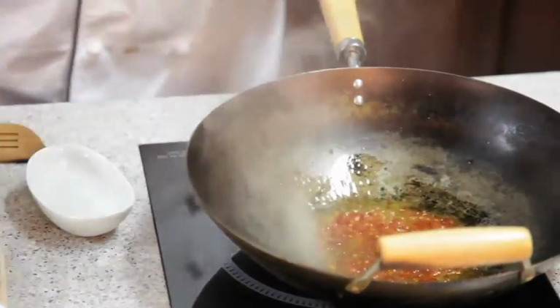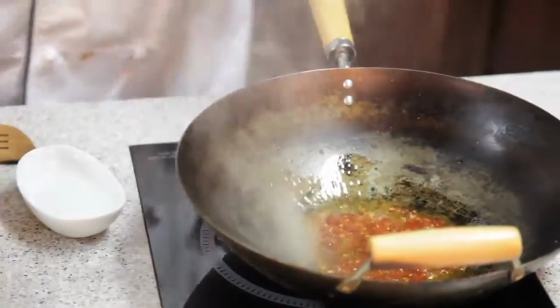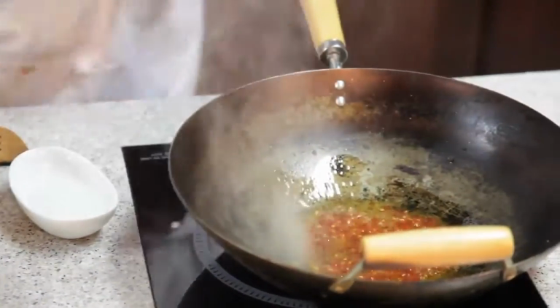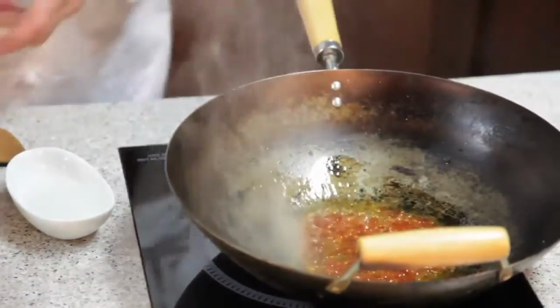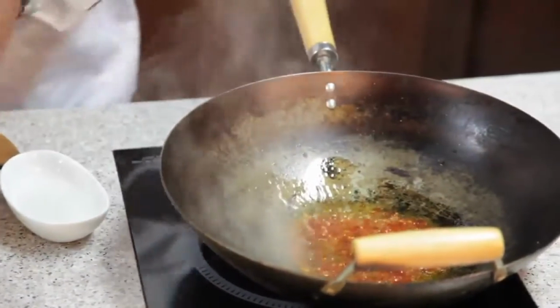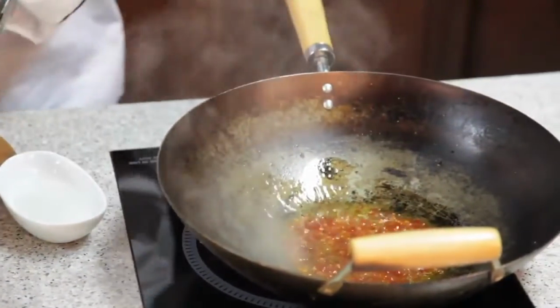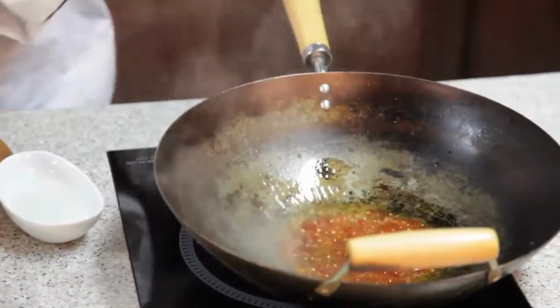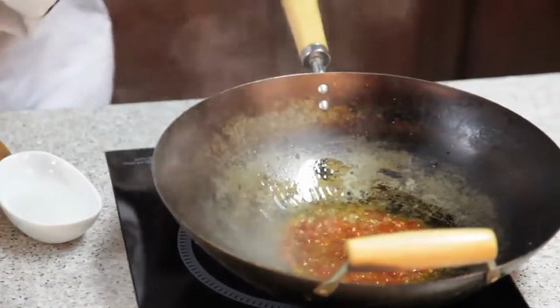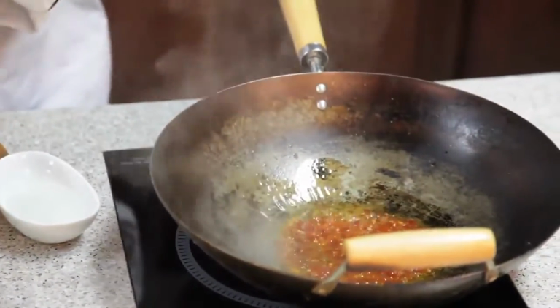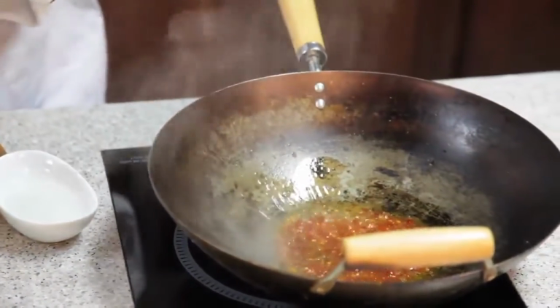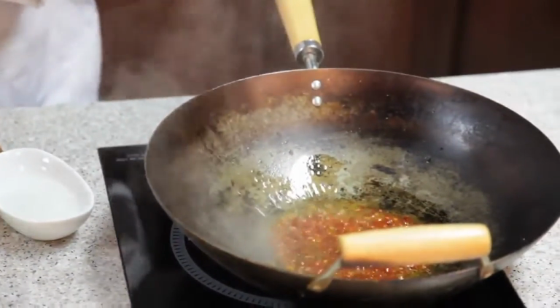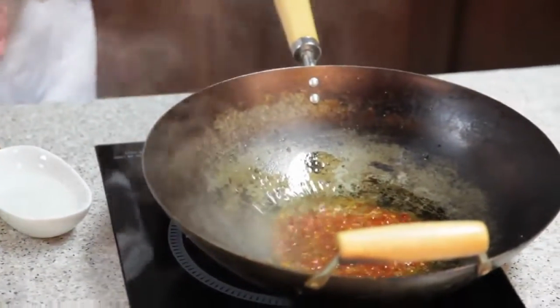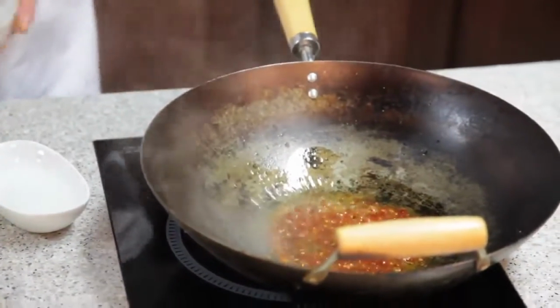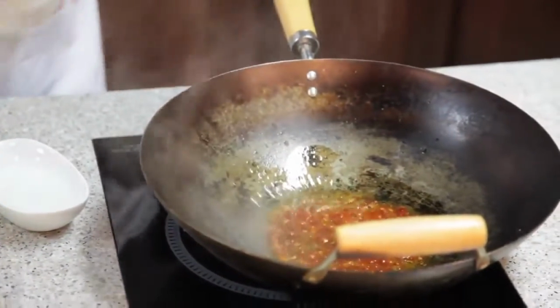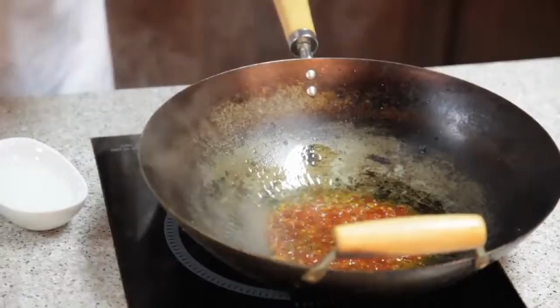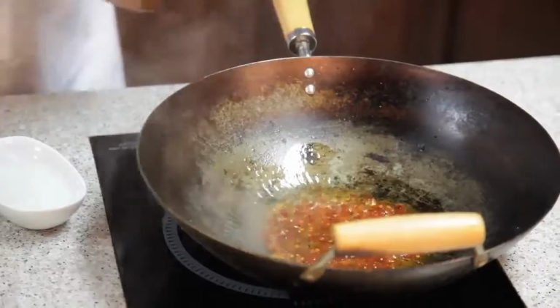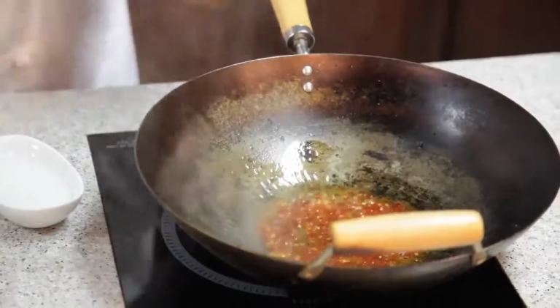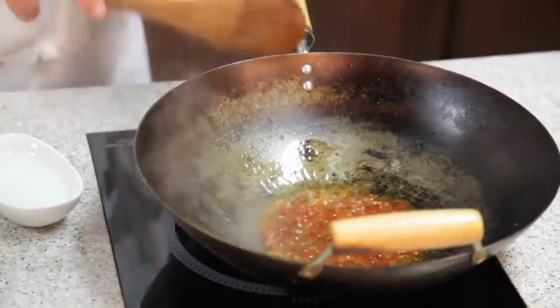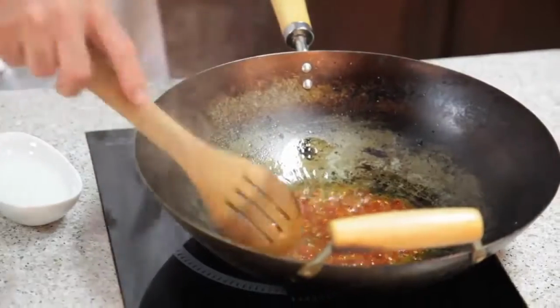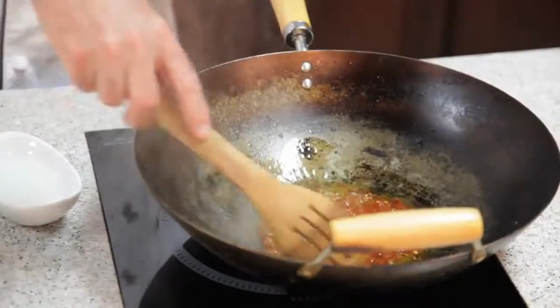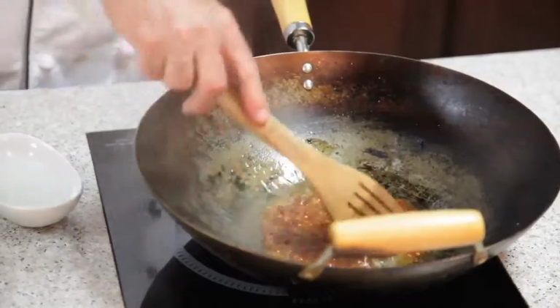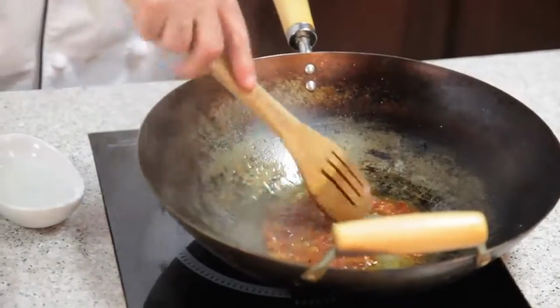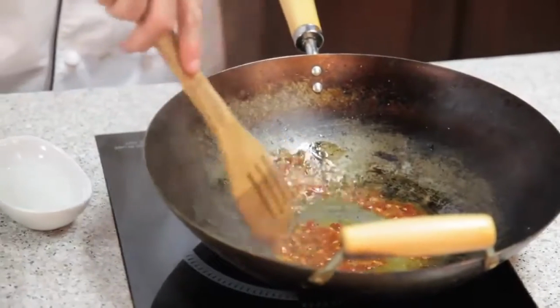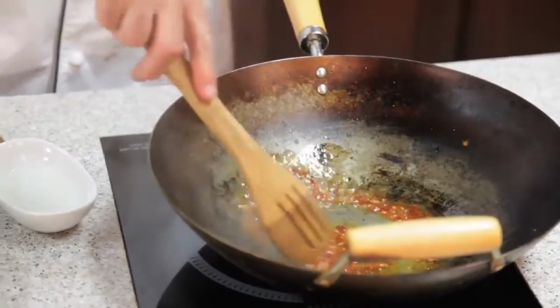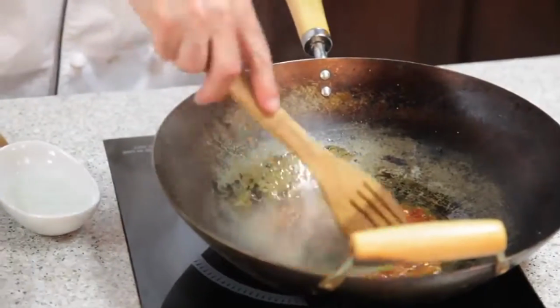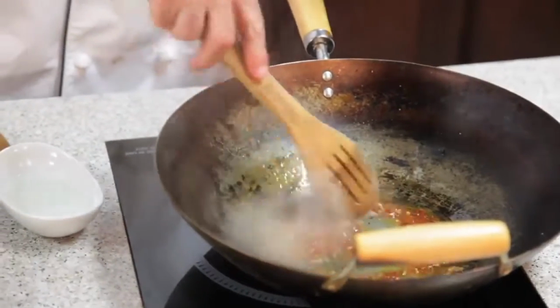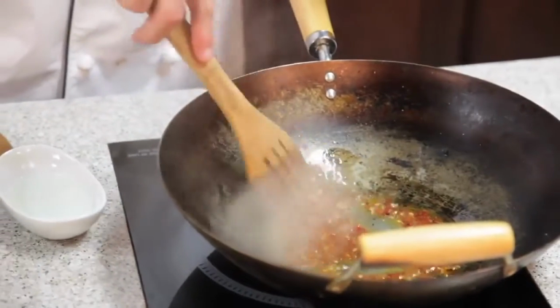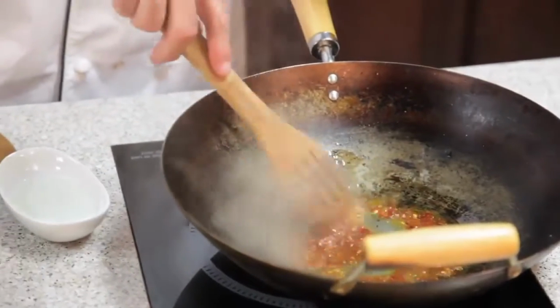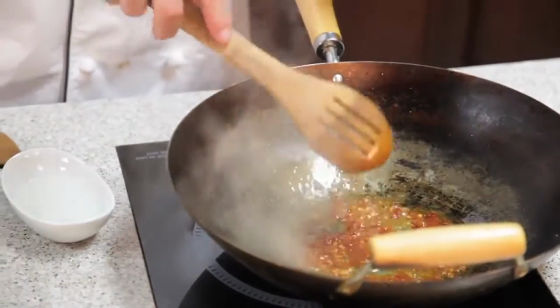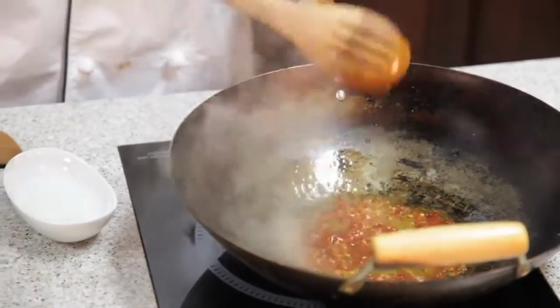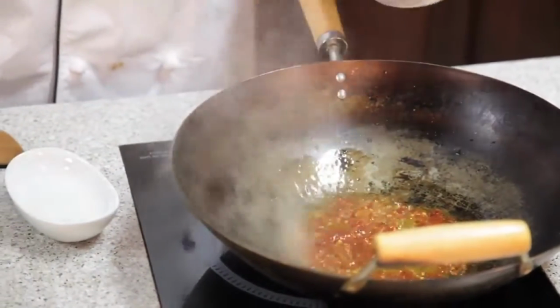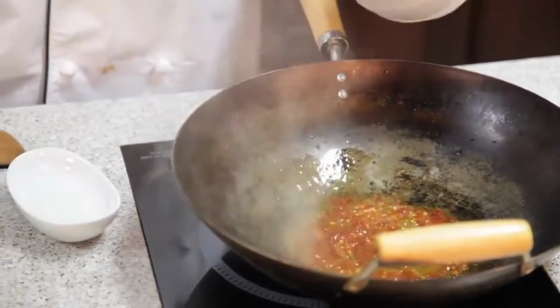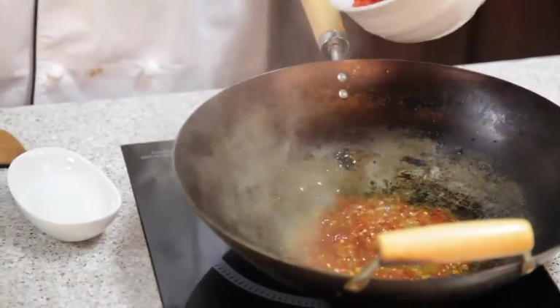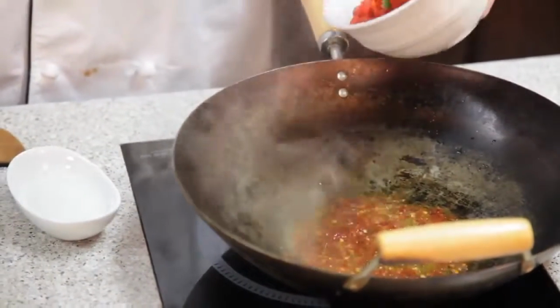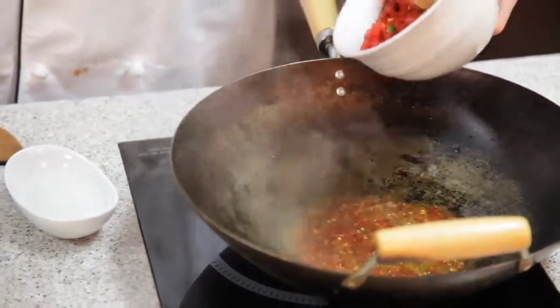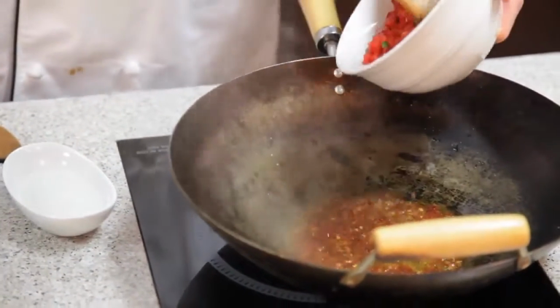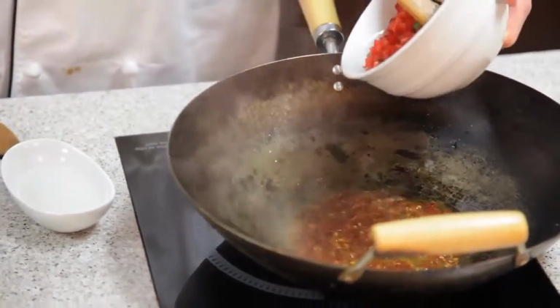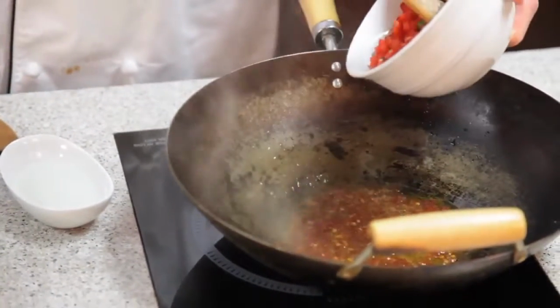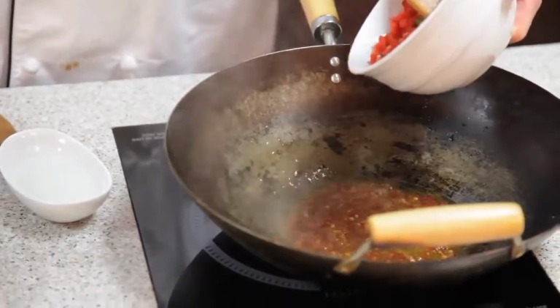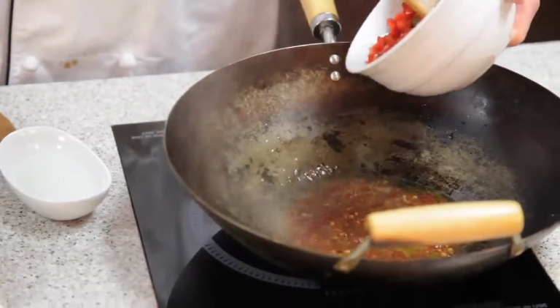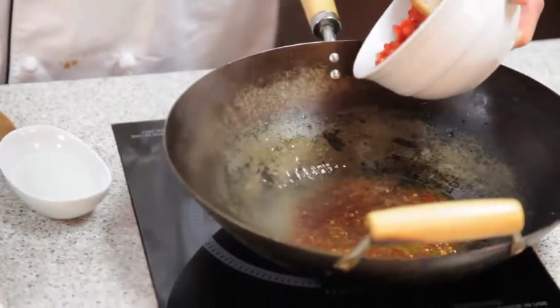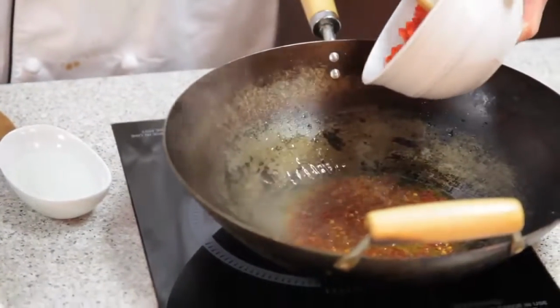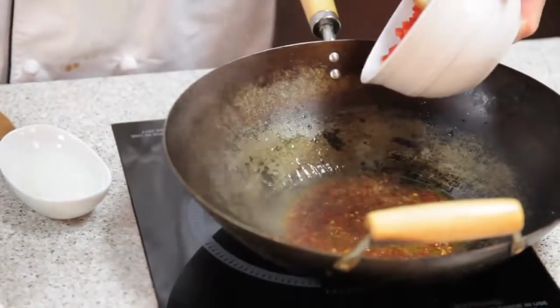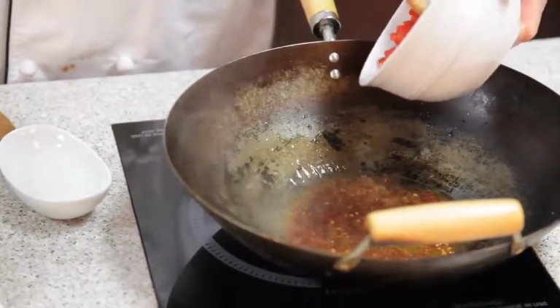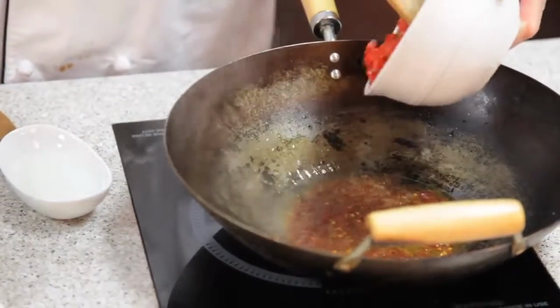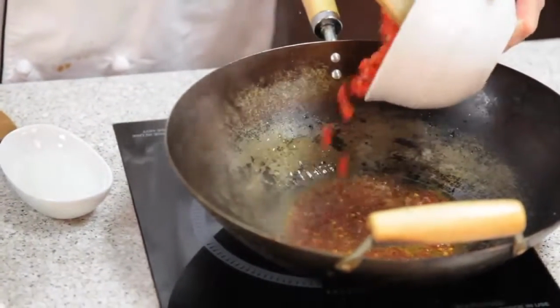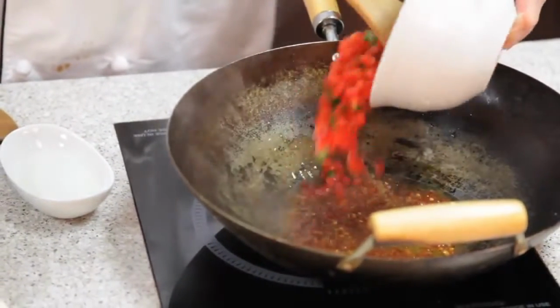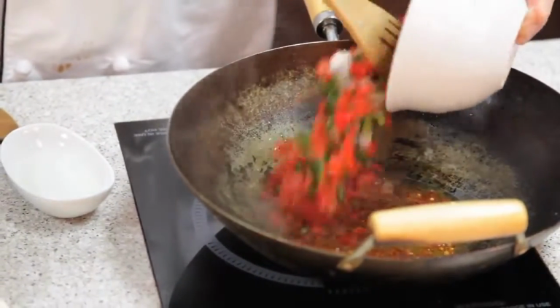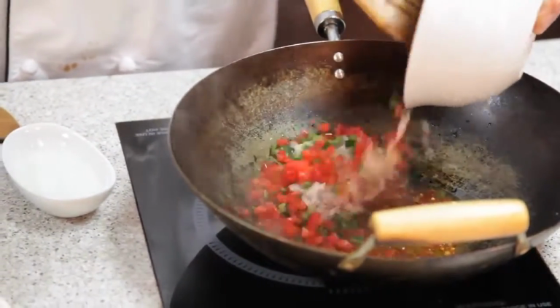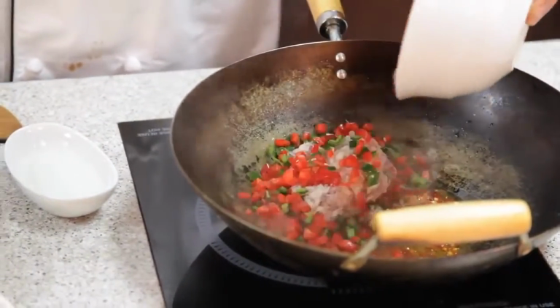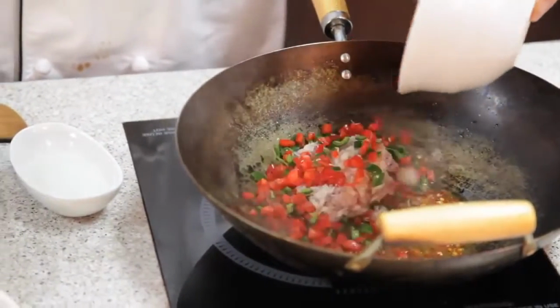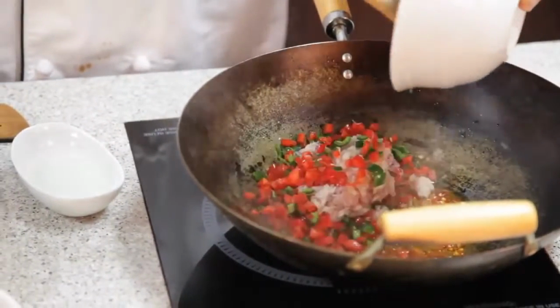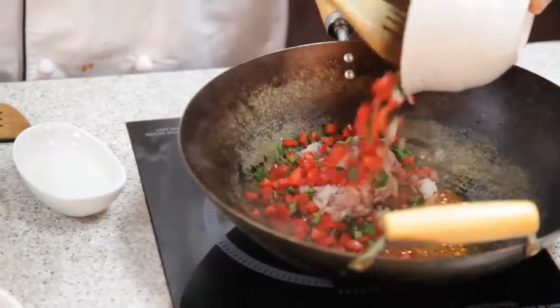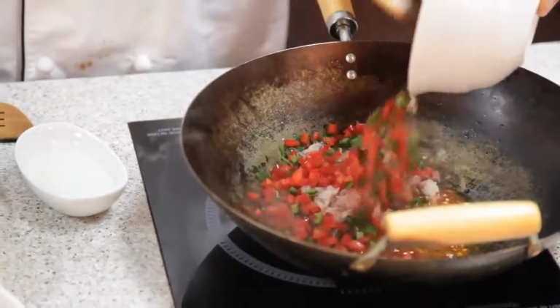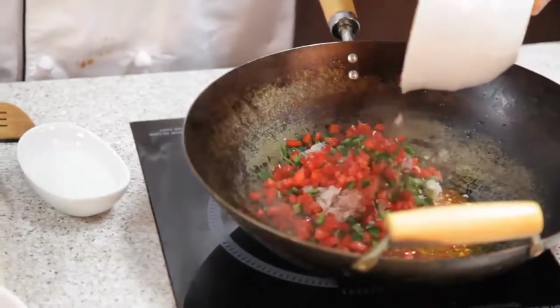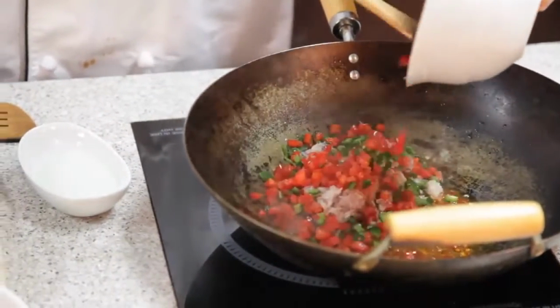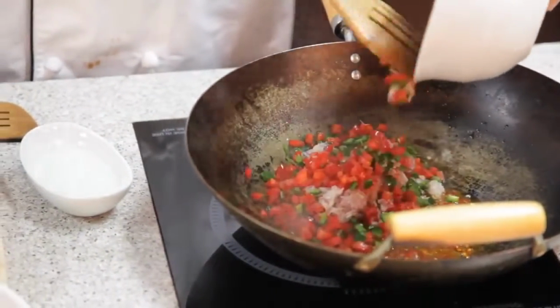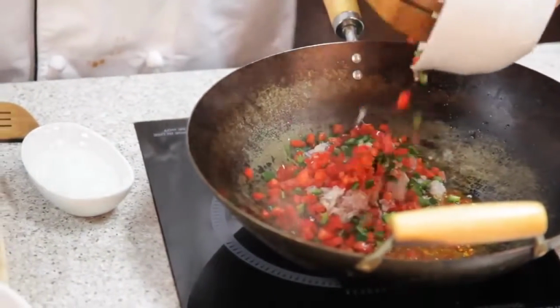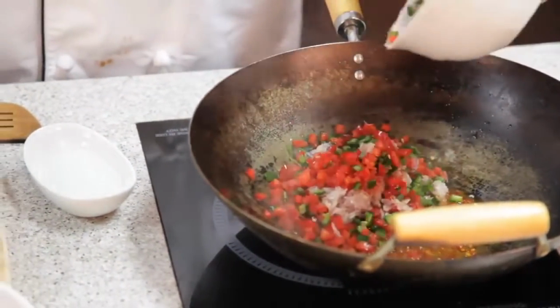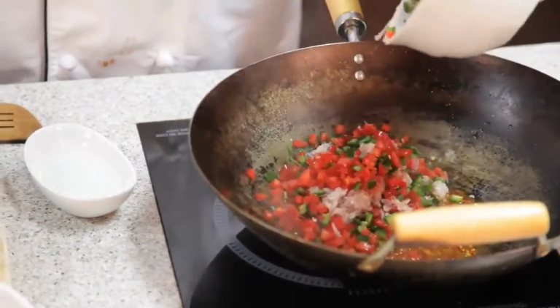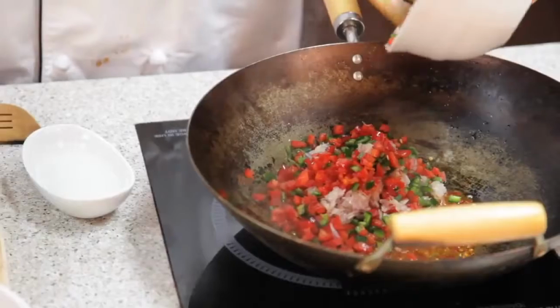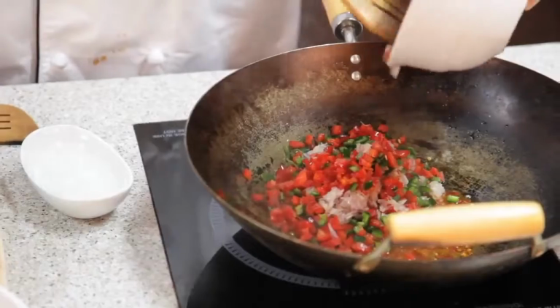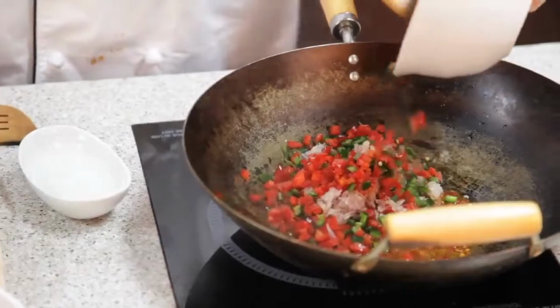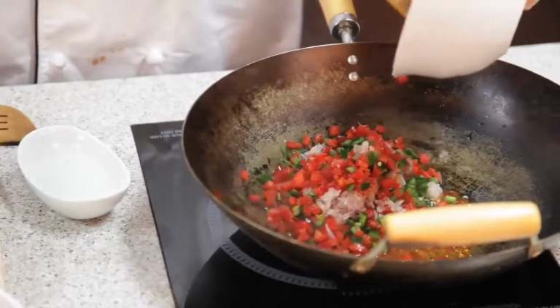Next we're going to add our diced red bell peppers or poblano peppers, the shallots, and black pepper, and we'll sauté that for about two minutes.